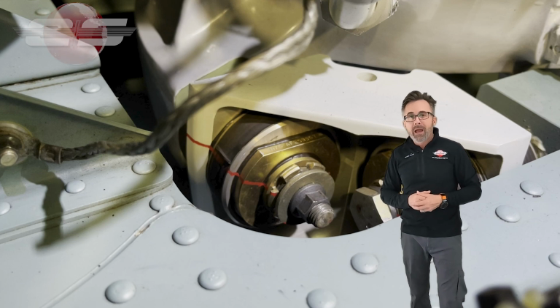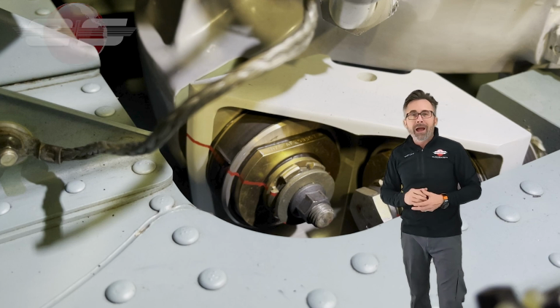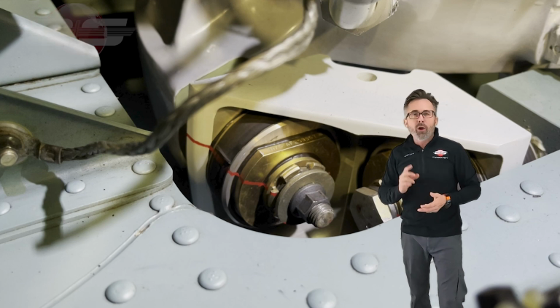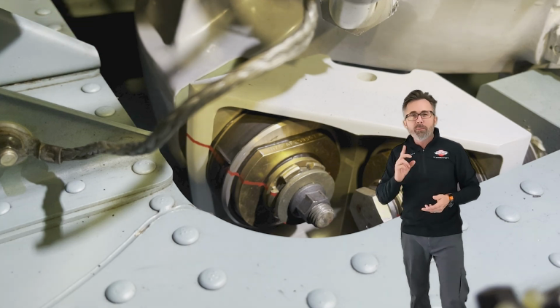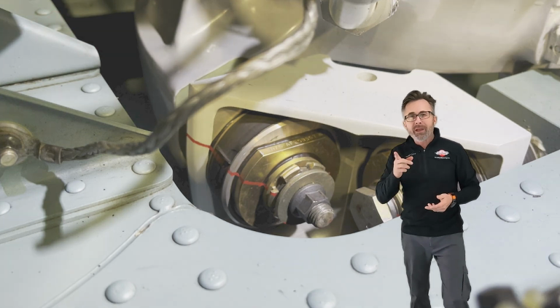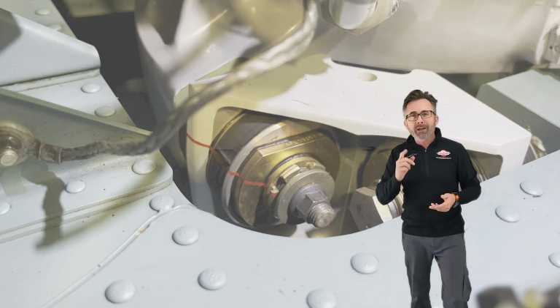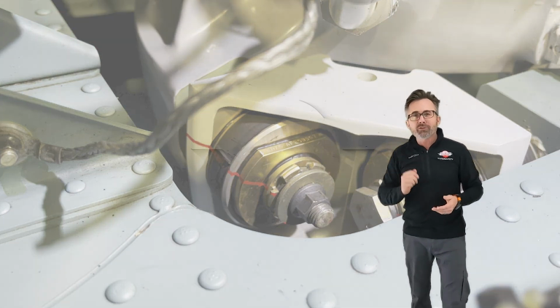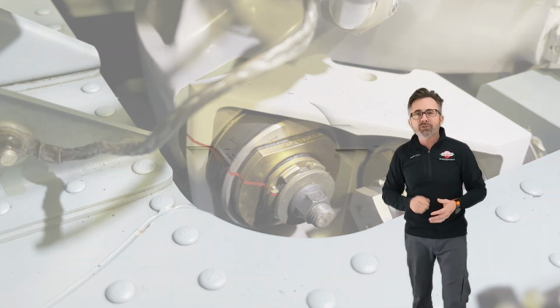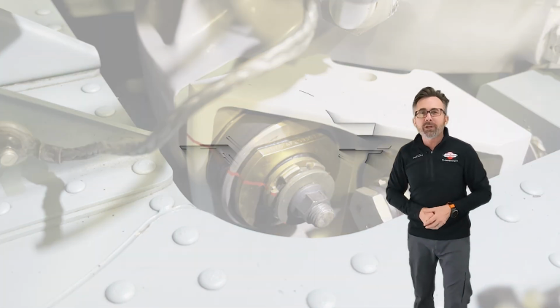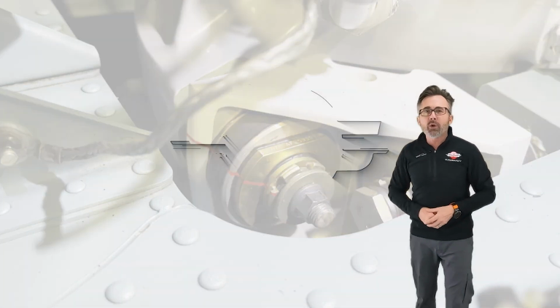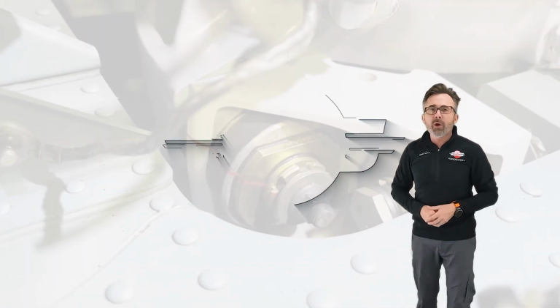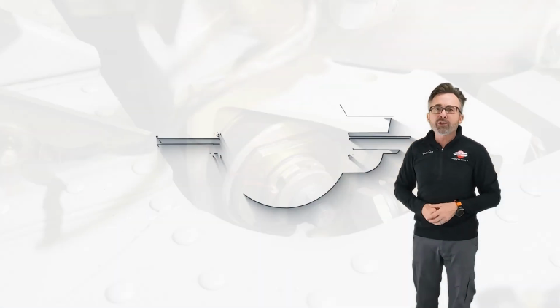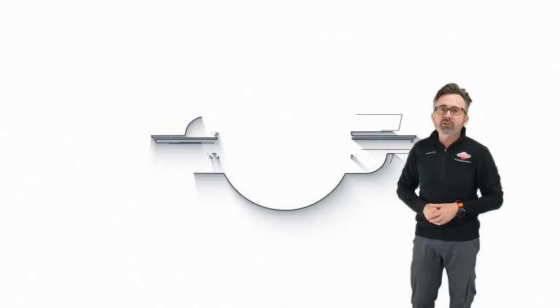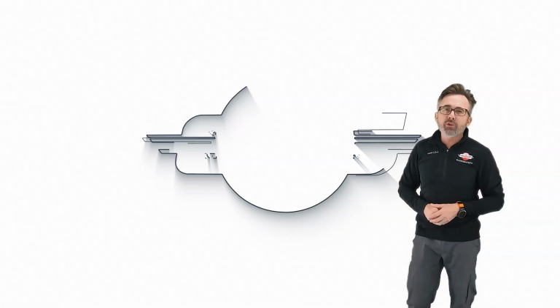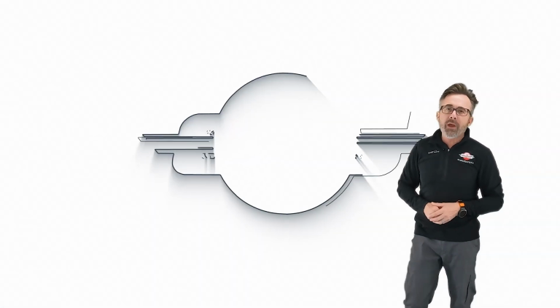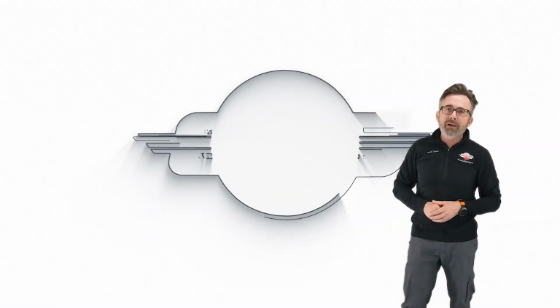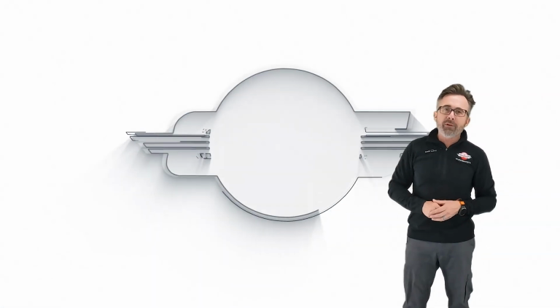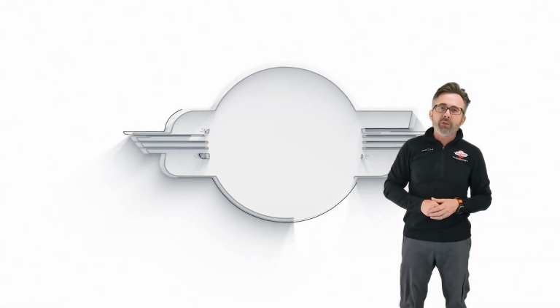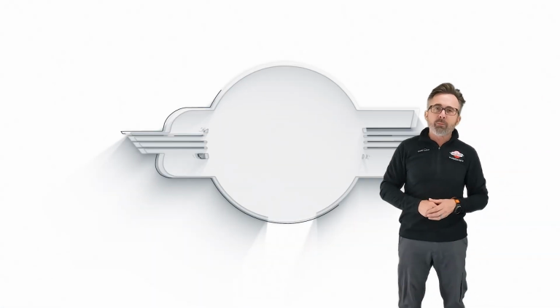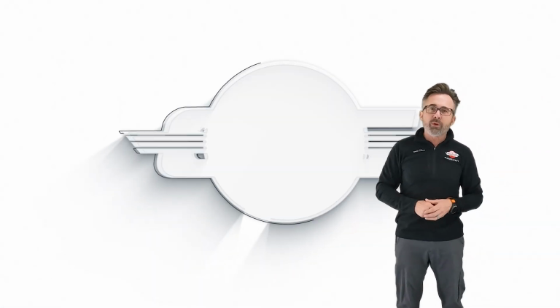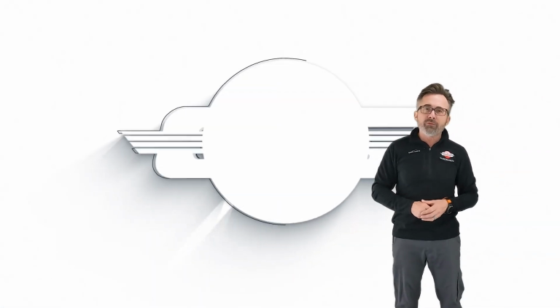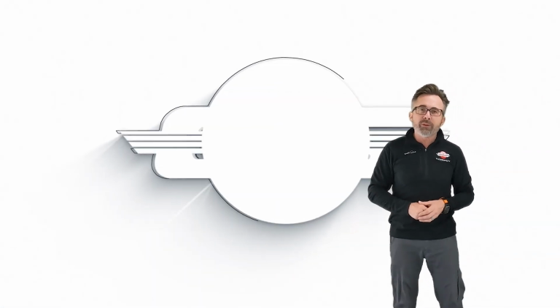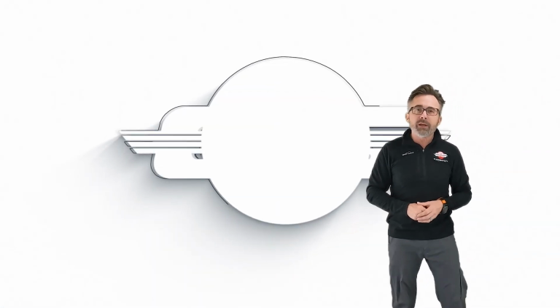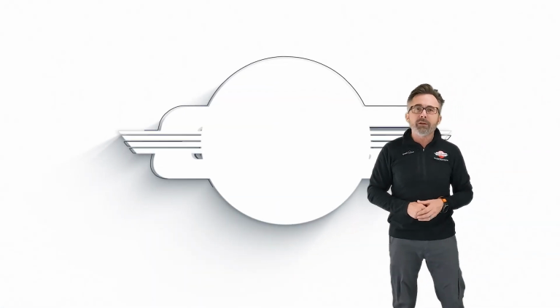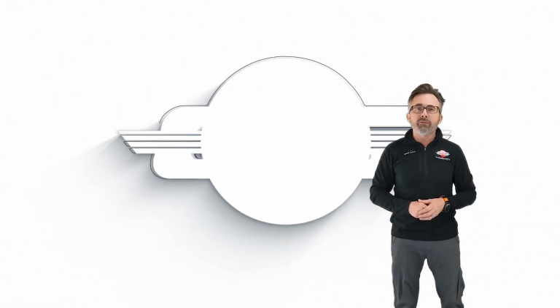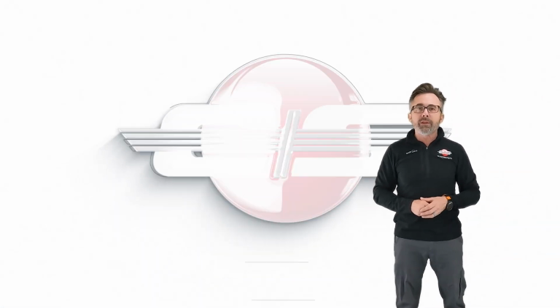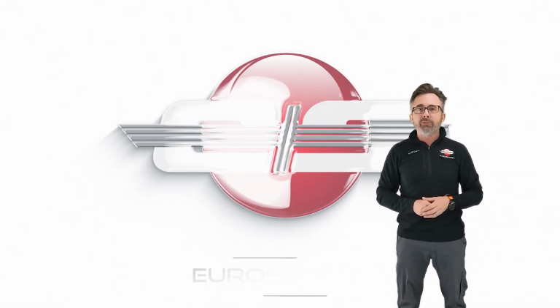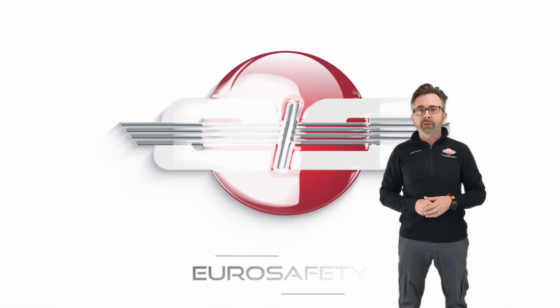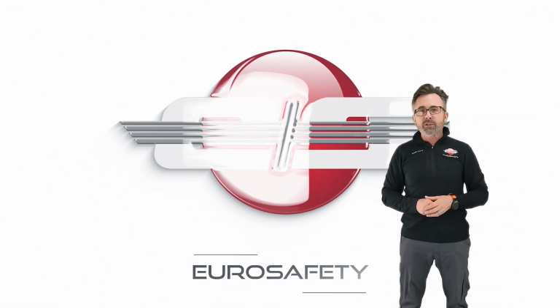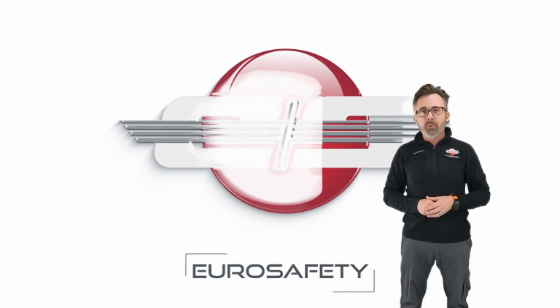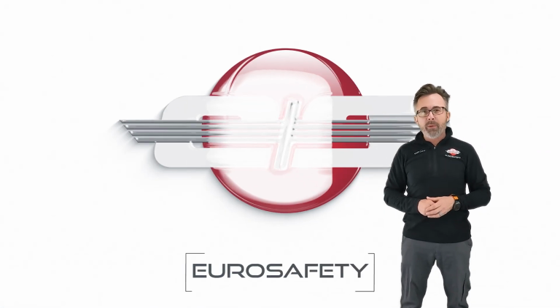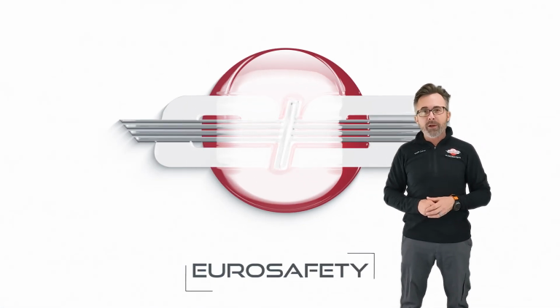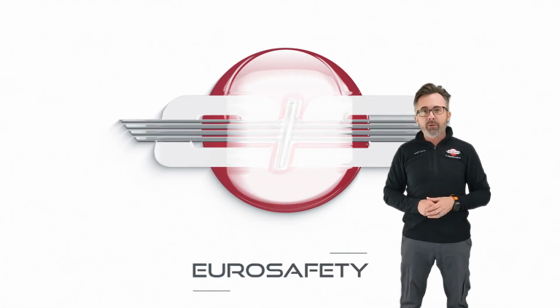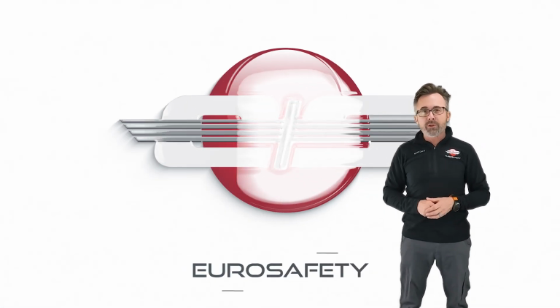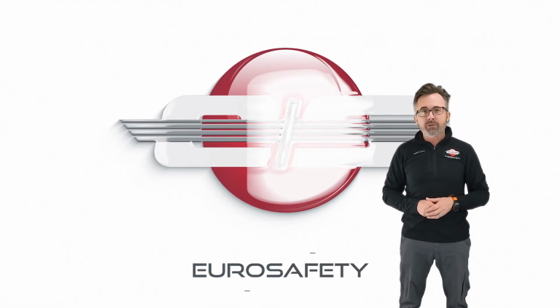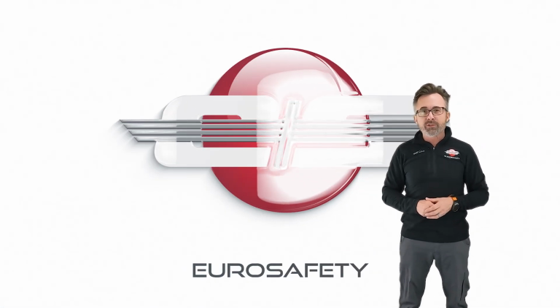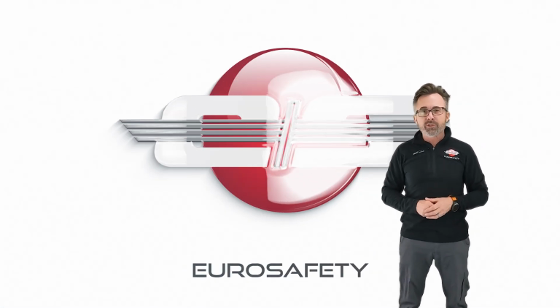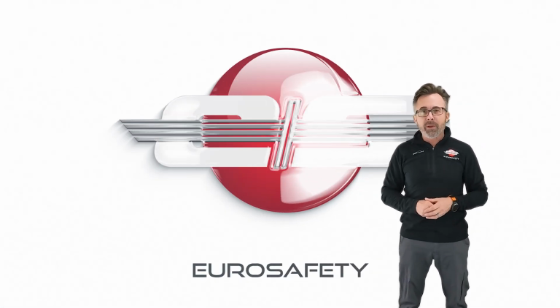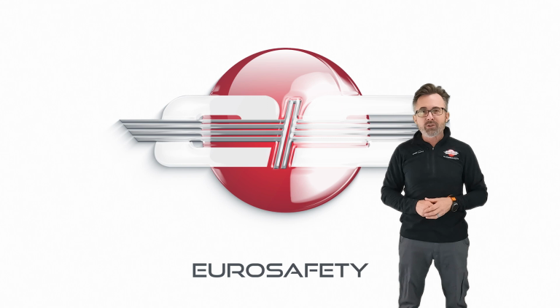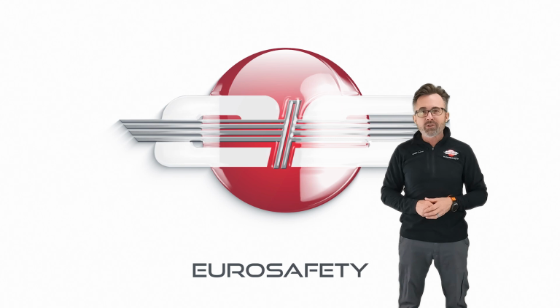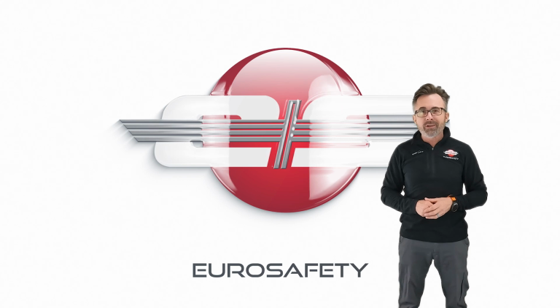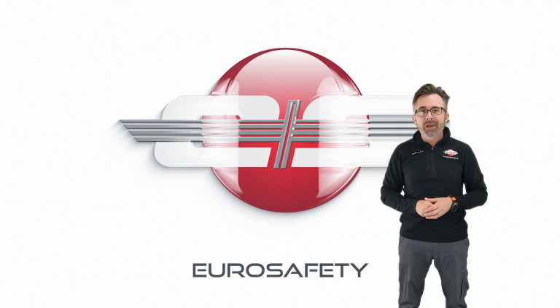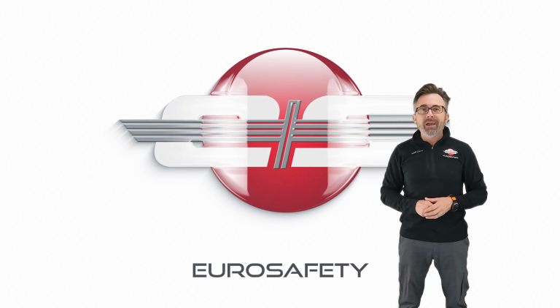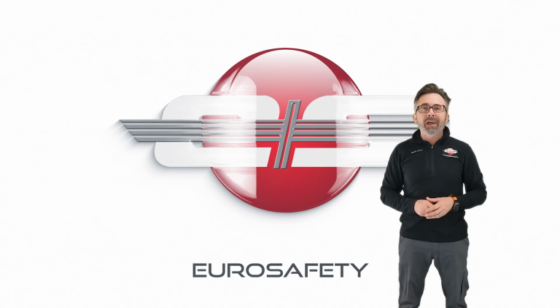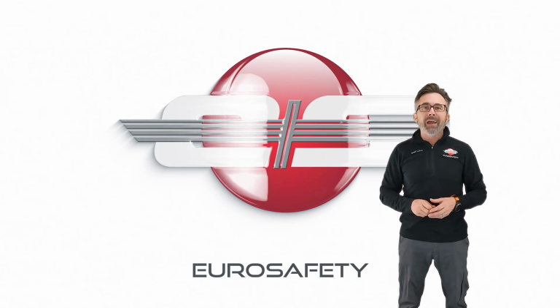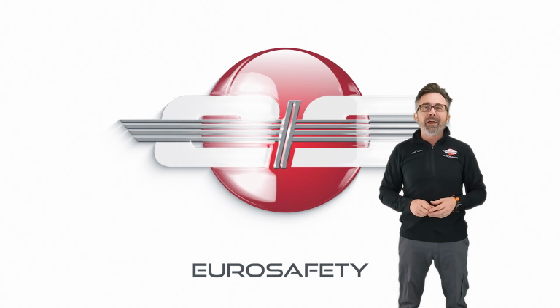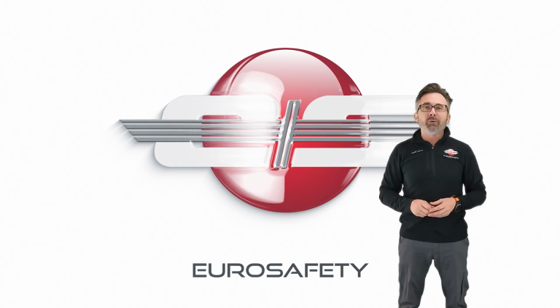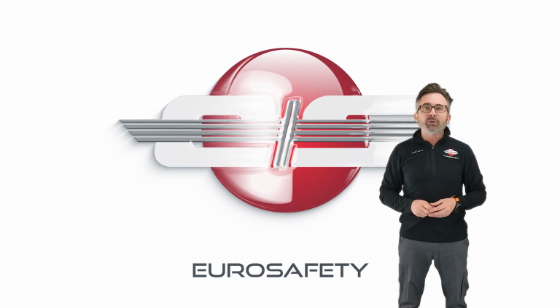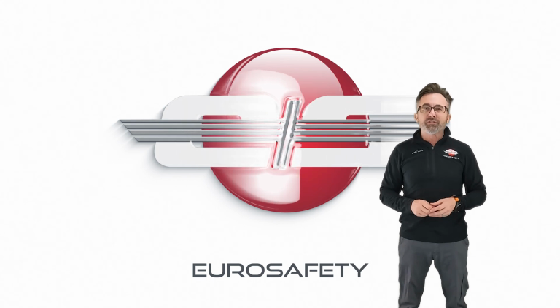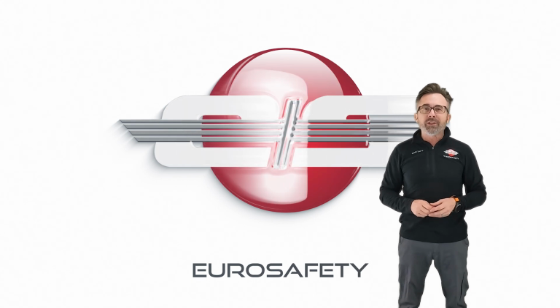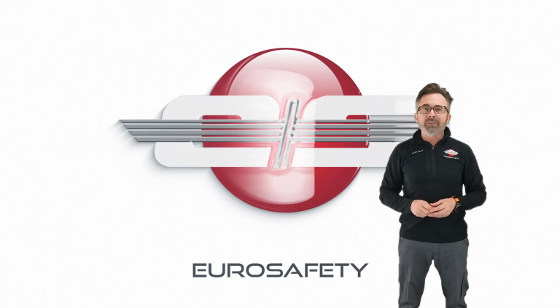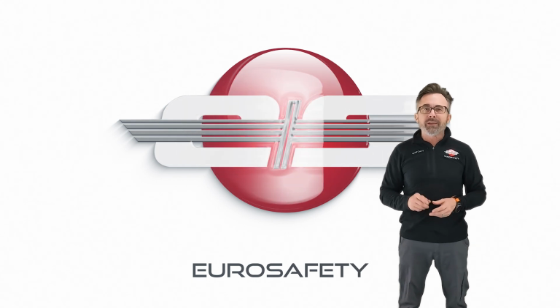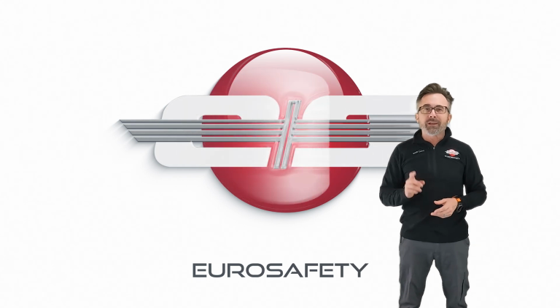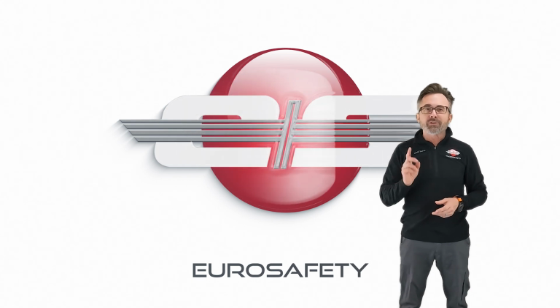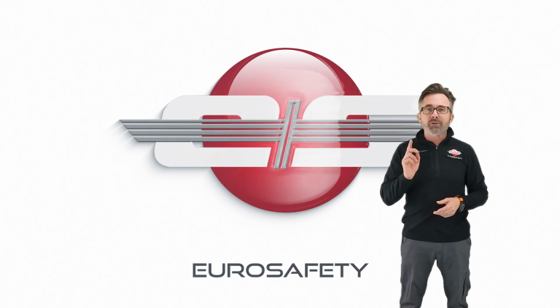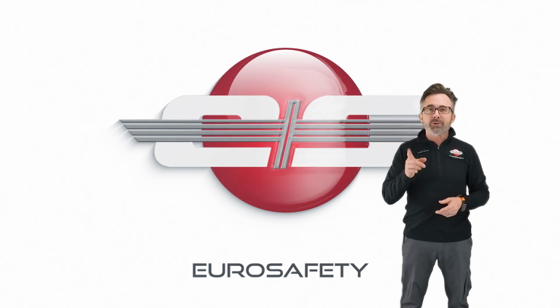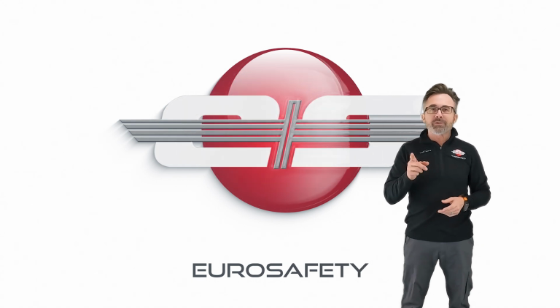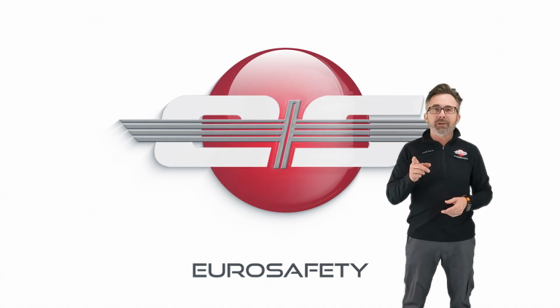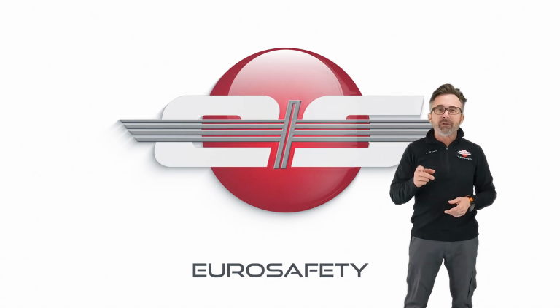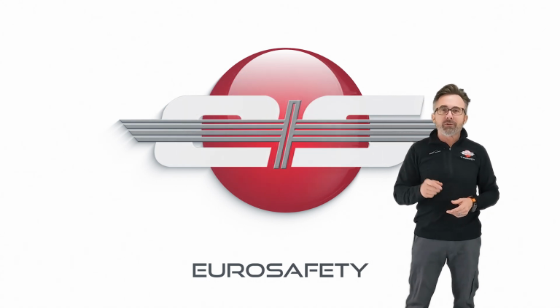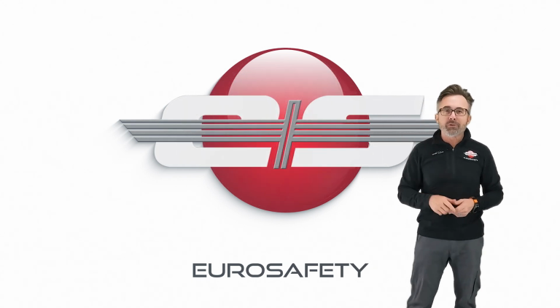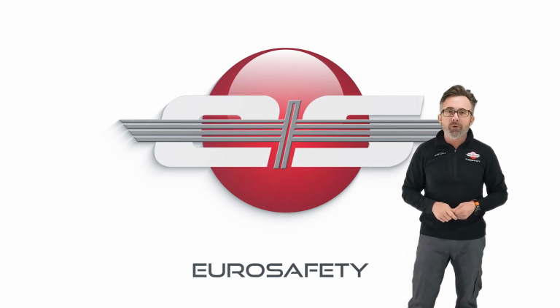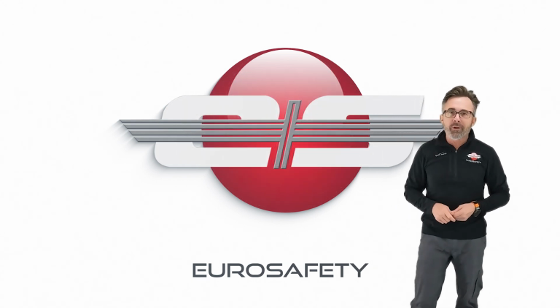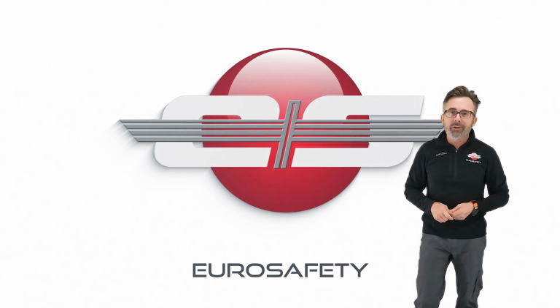I hope that answers any questions you have on the pre-flight of the flexible bi-directional suspension, and we'll see you at the next Eurosafety Tutorial.